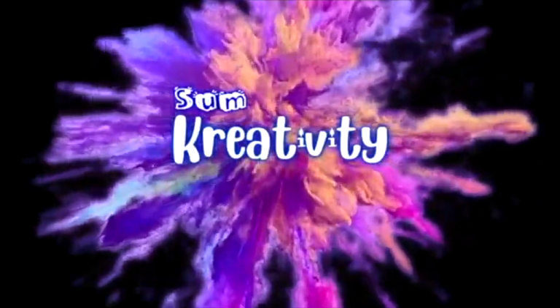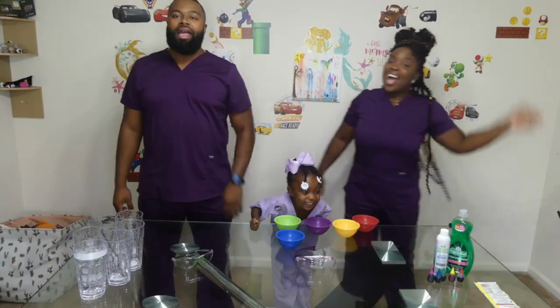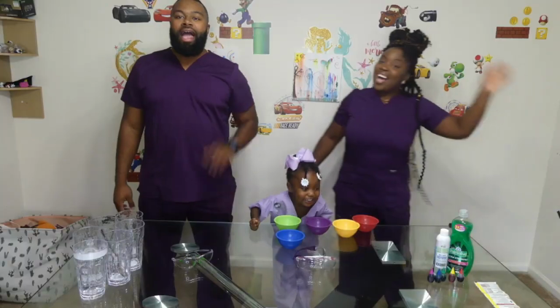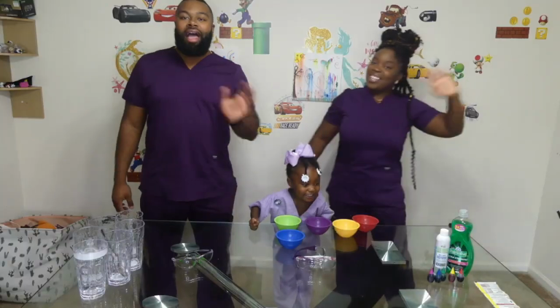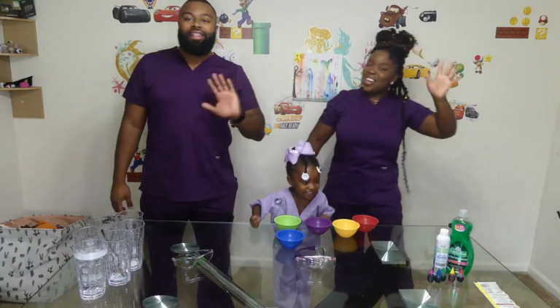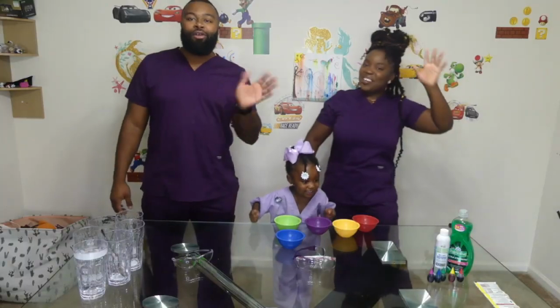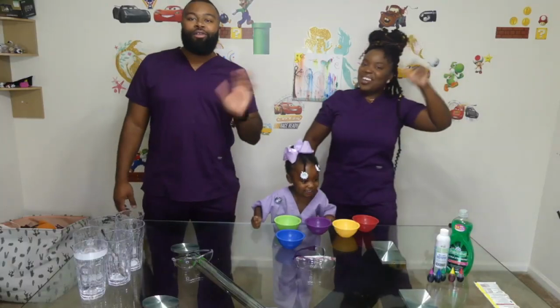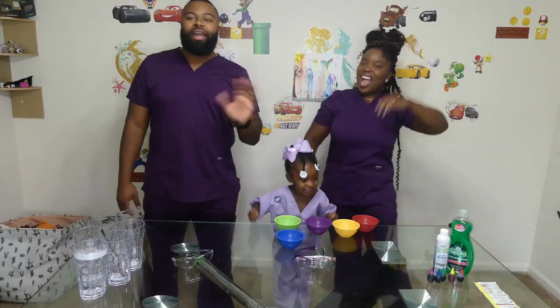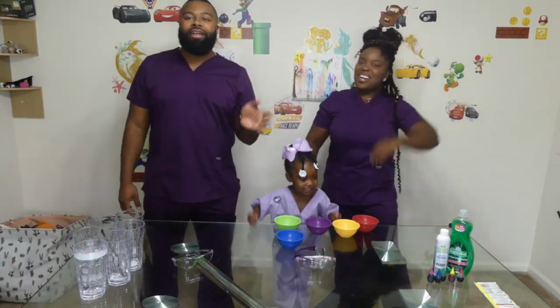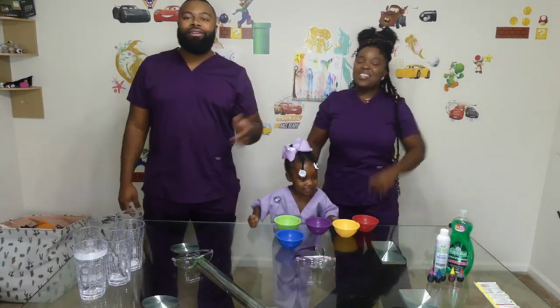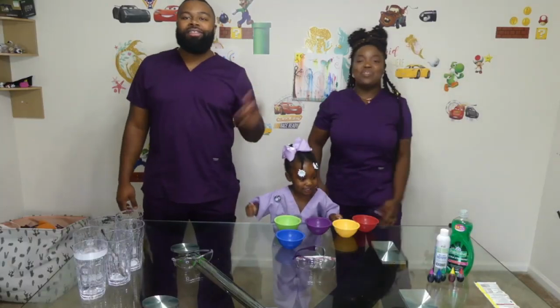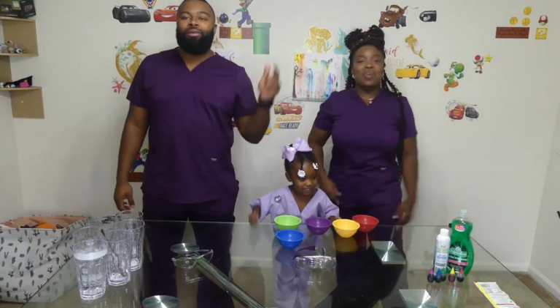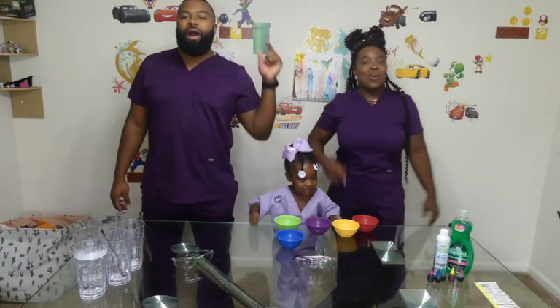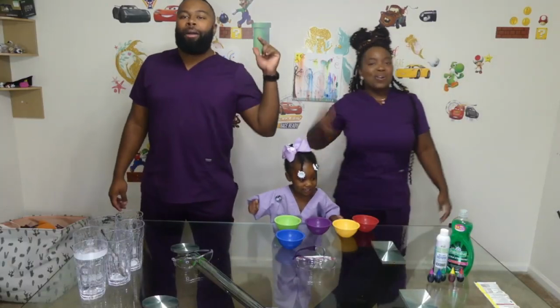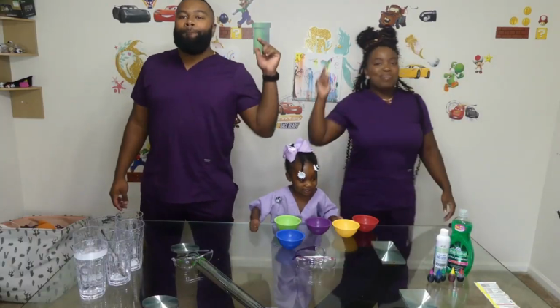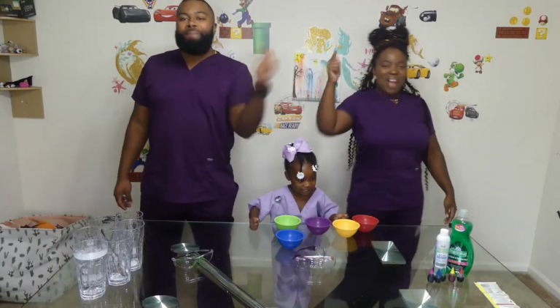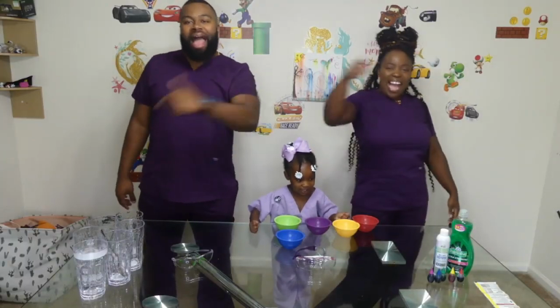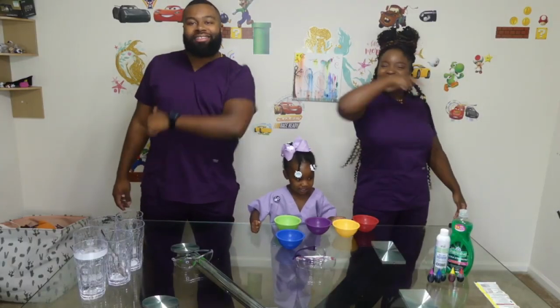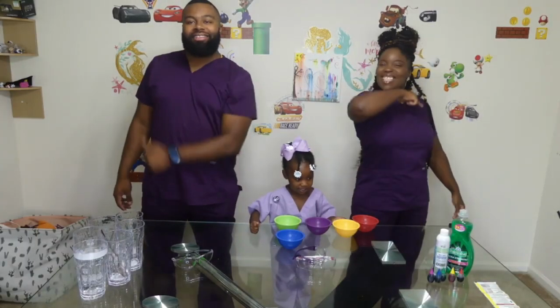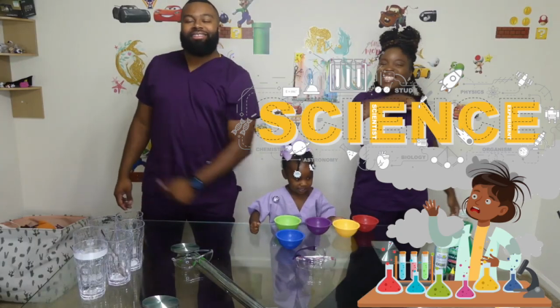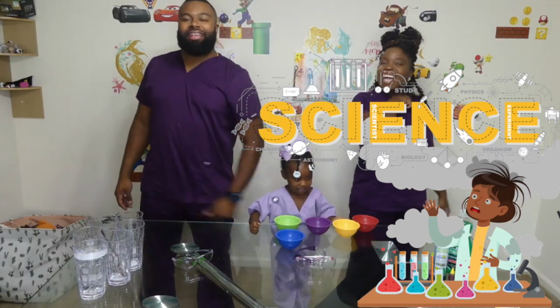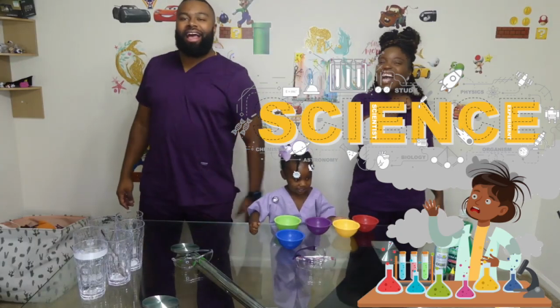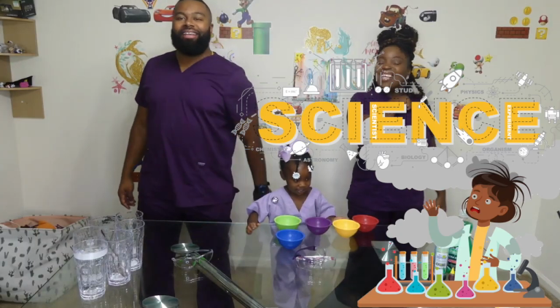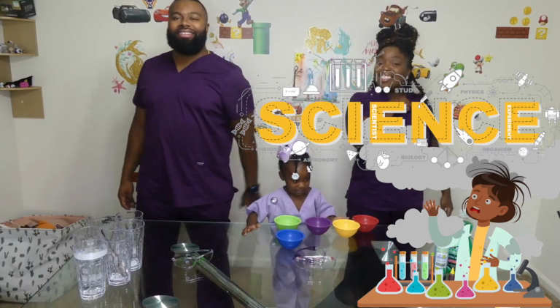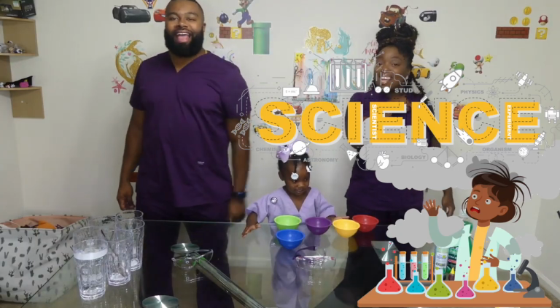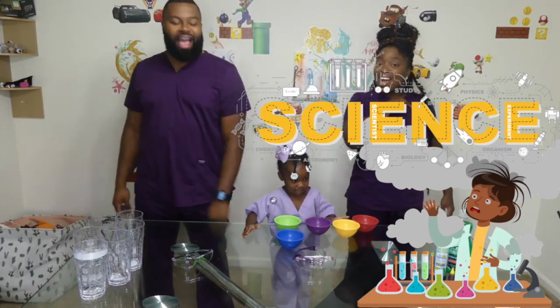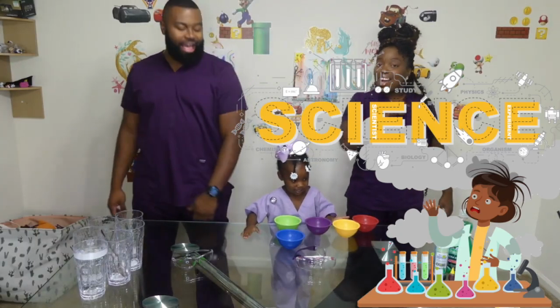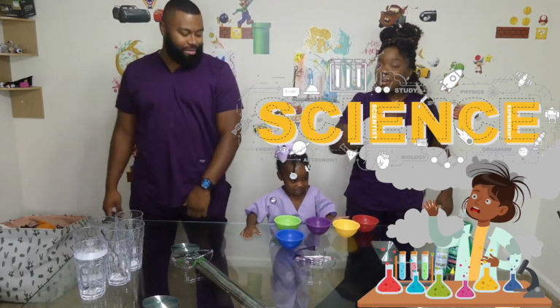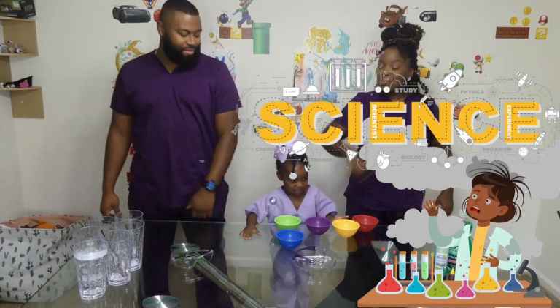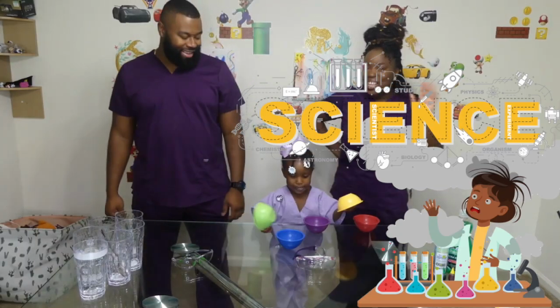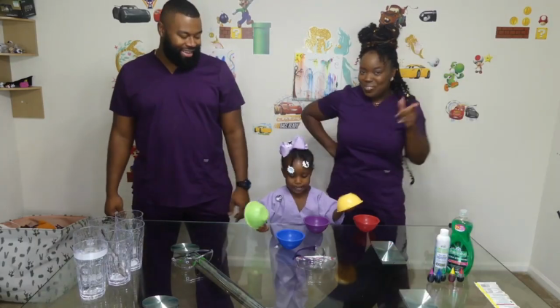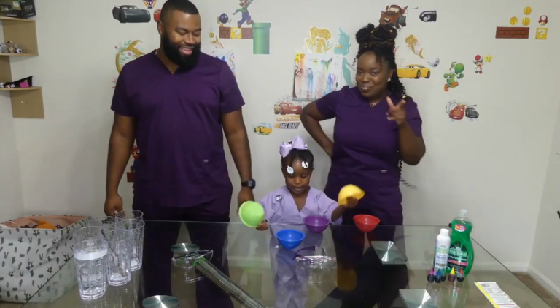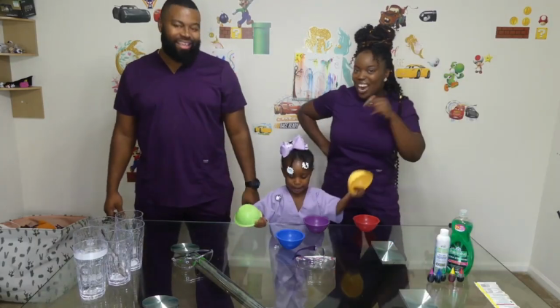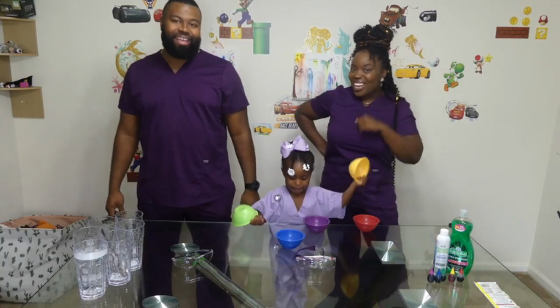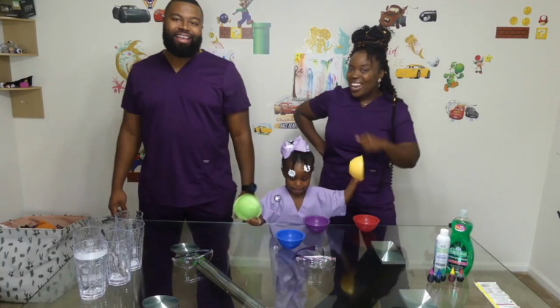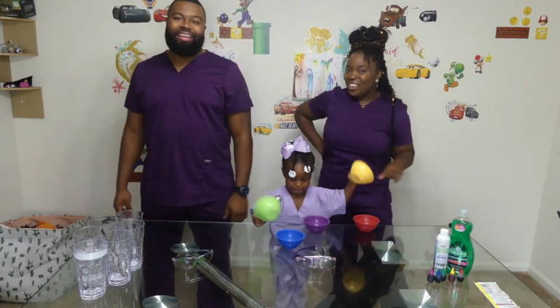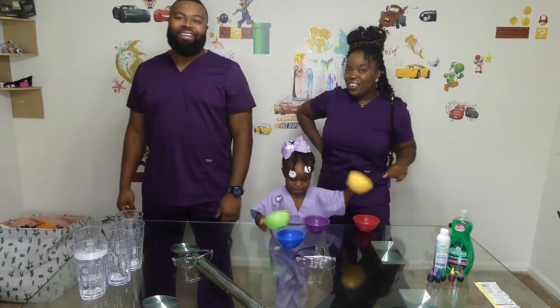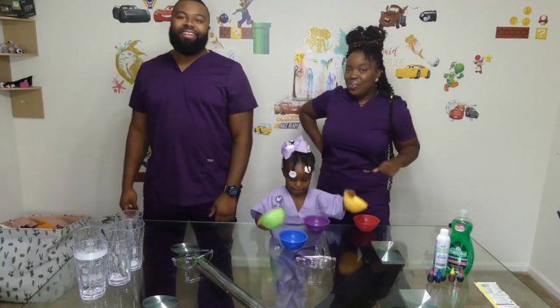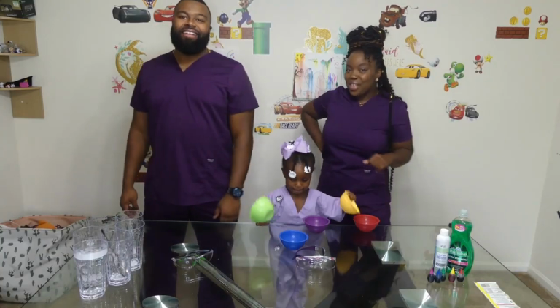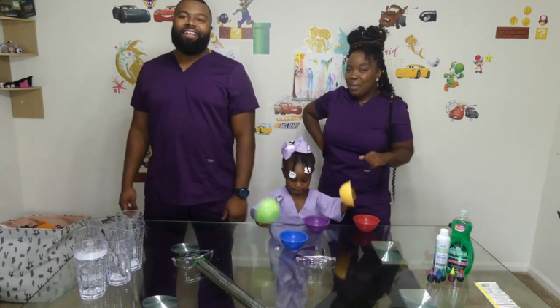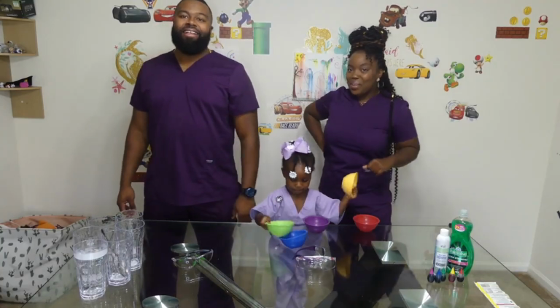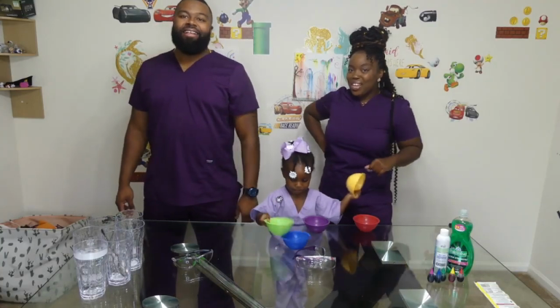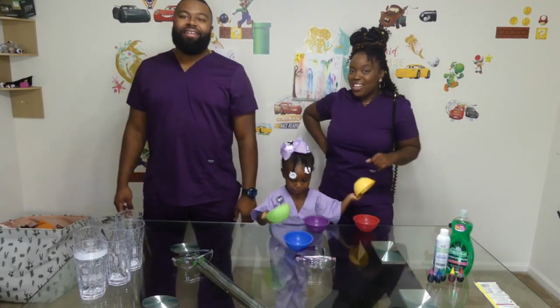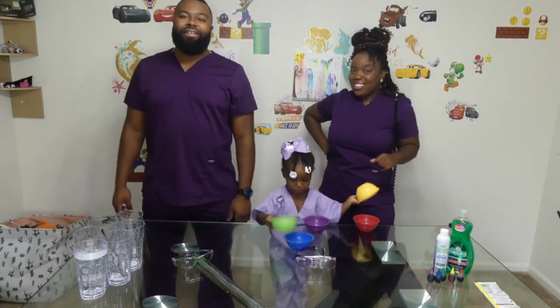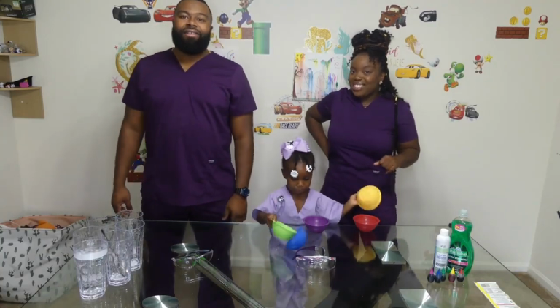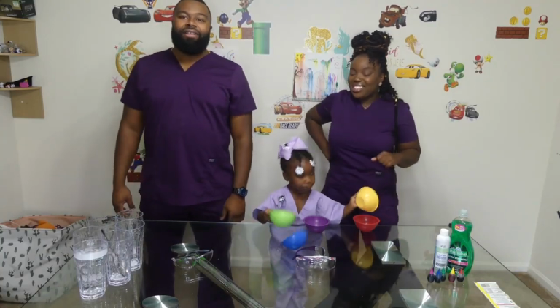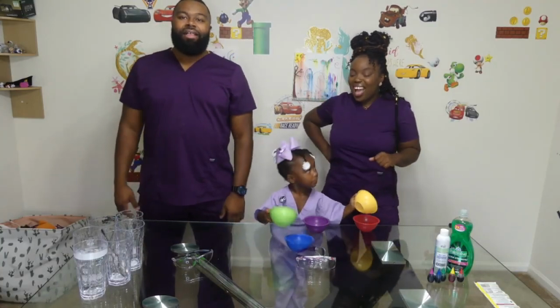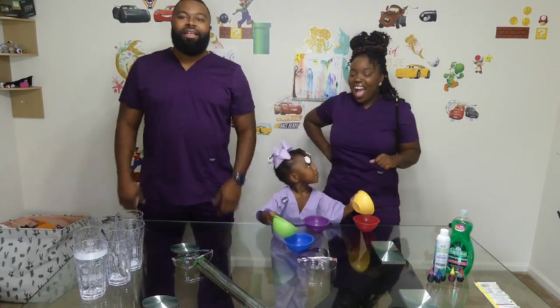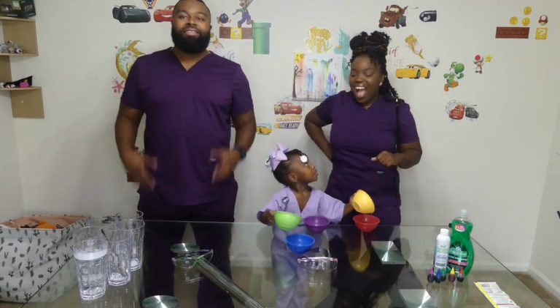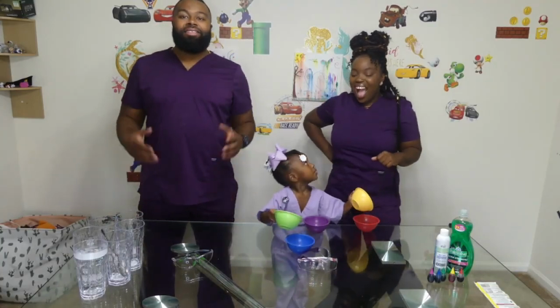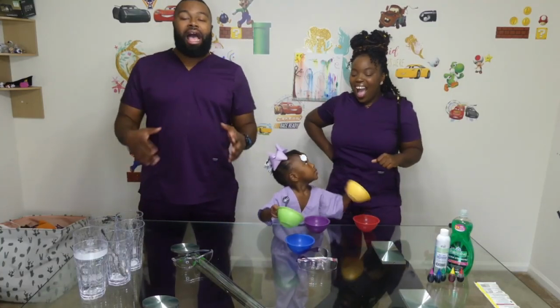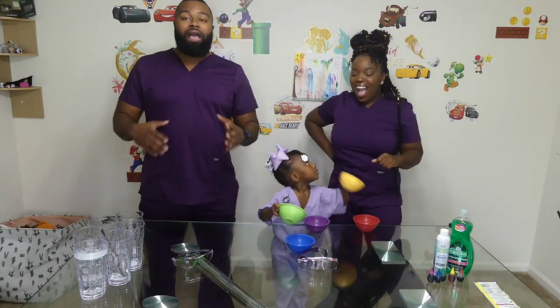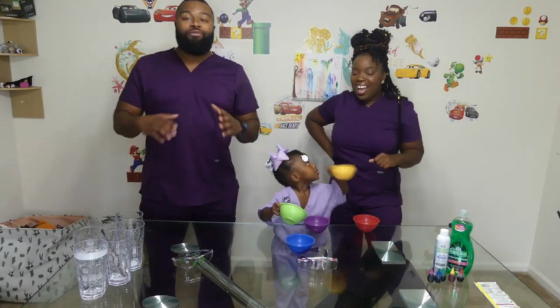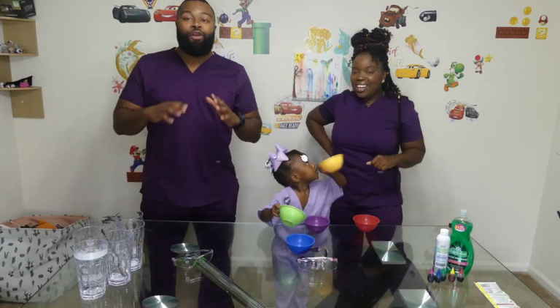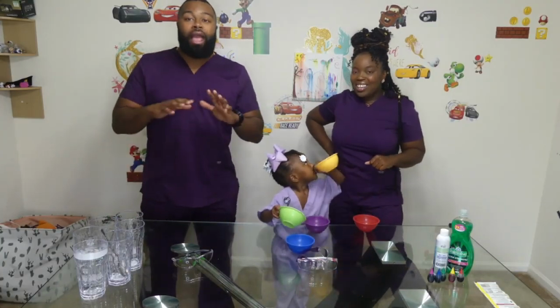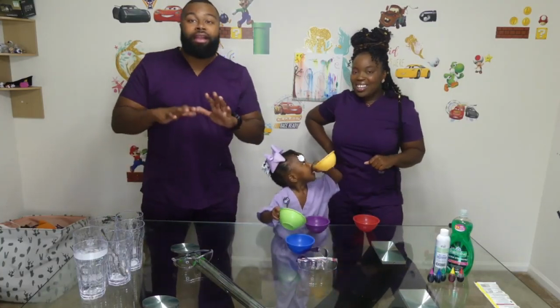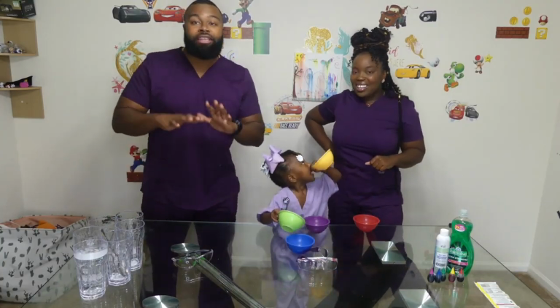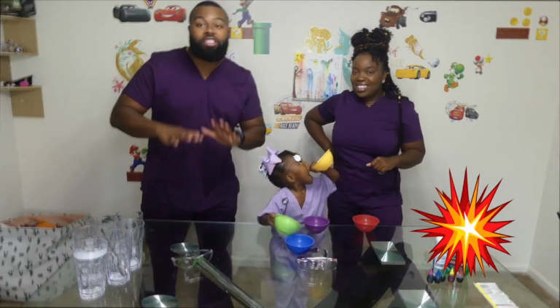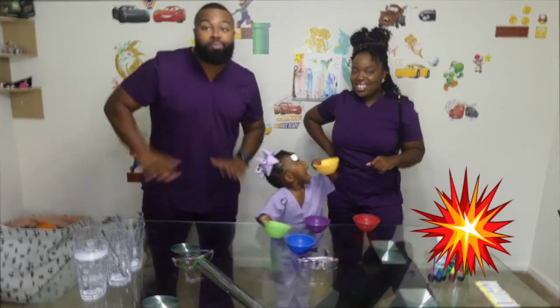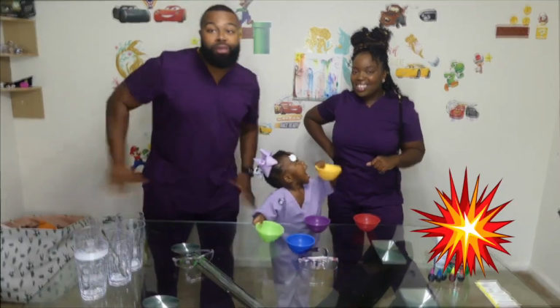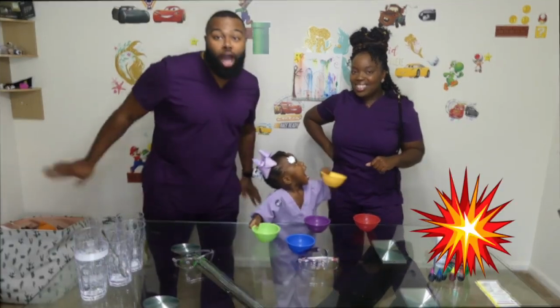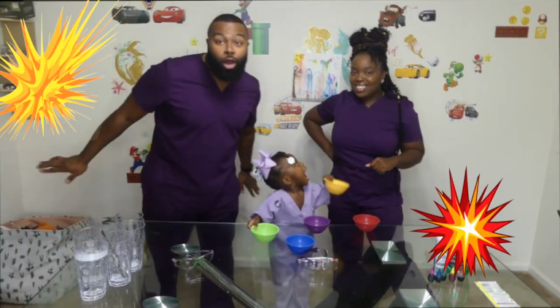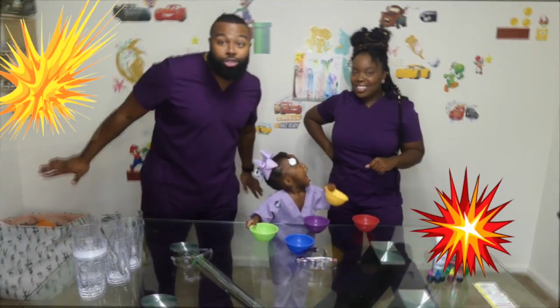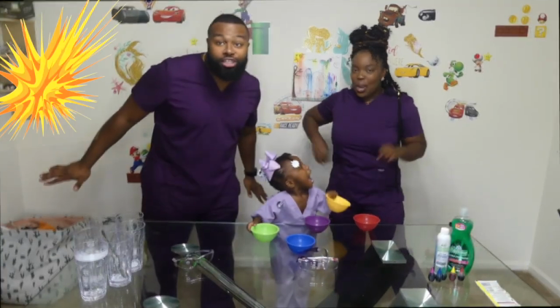Hello creators and welcome back to the Science Lab. It's Friday and you know what that means — it's time for an explosion!